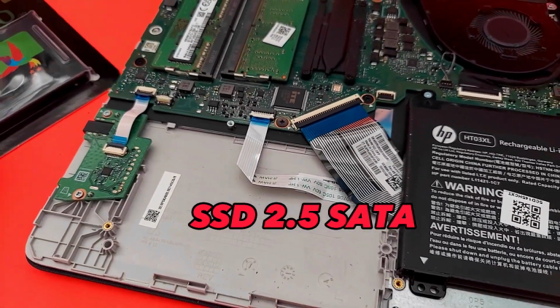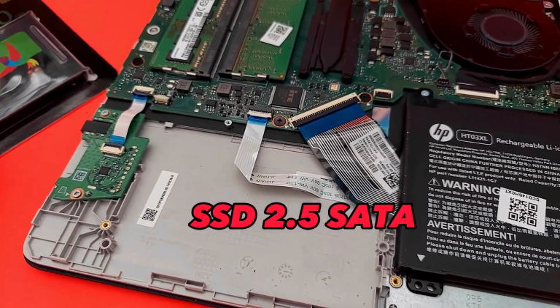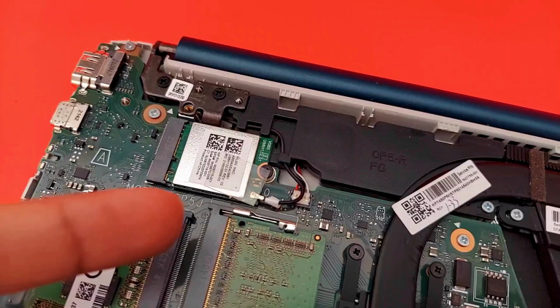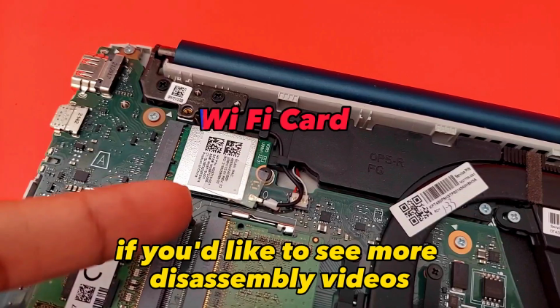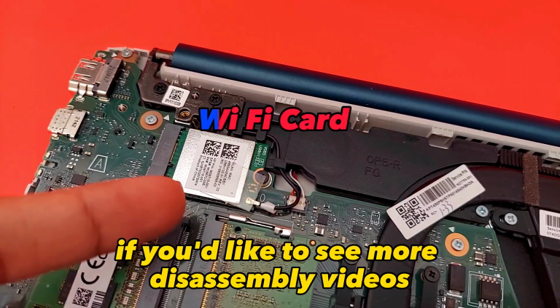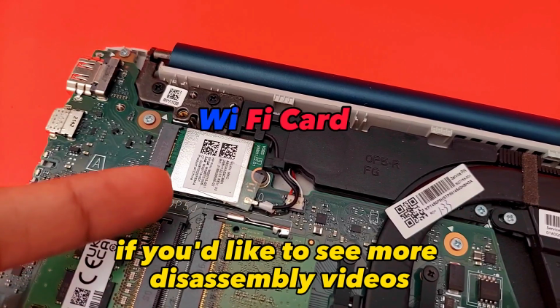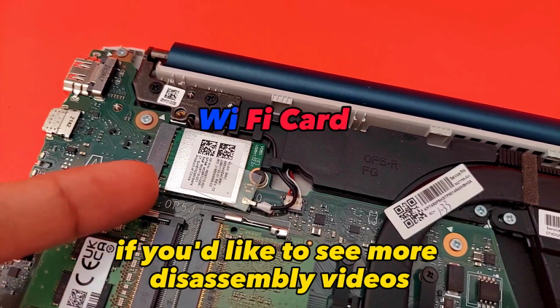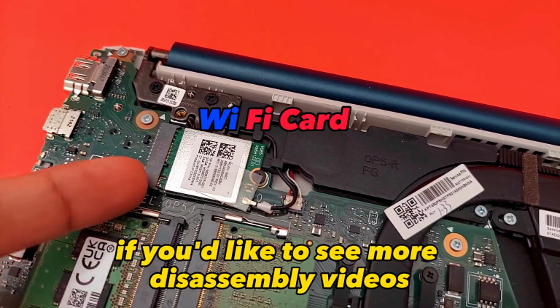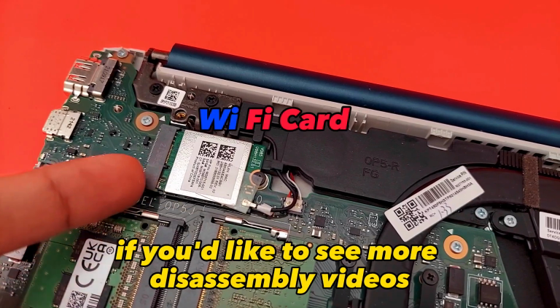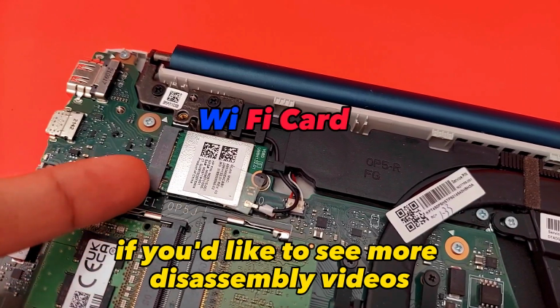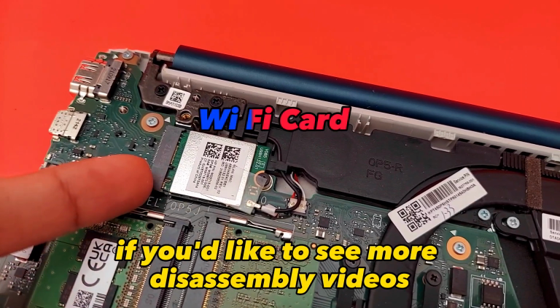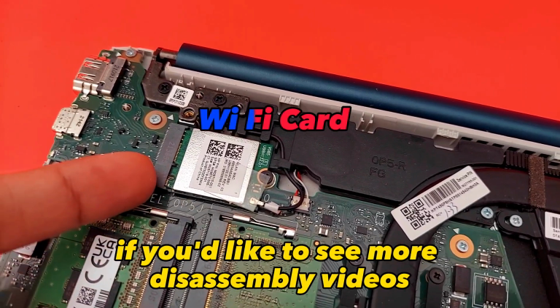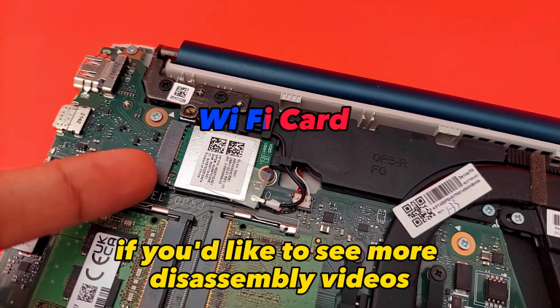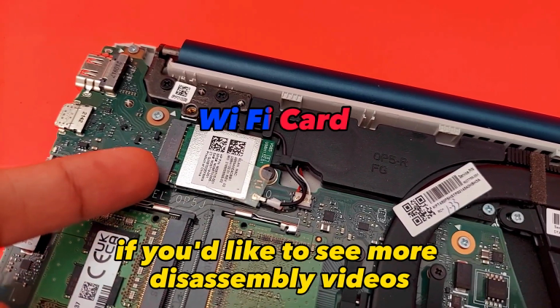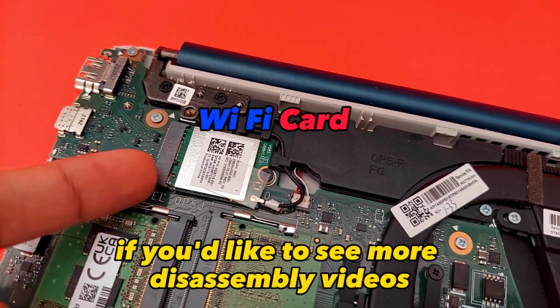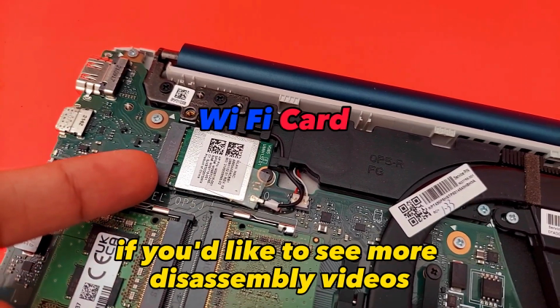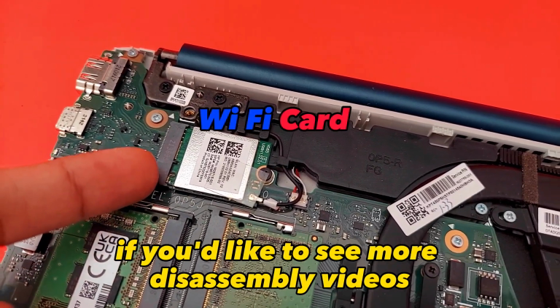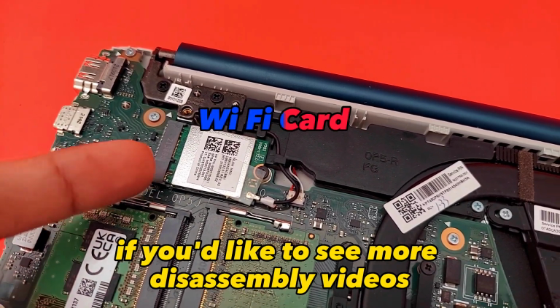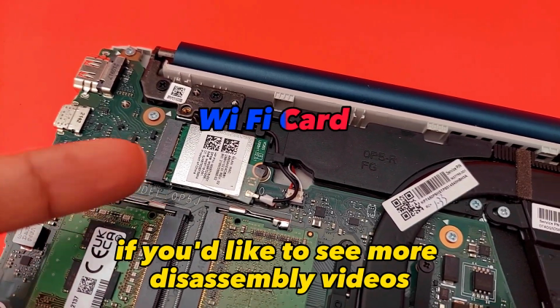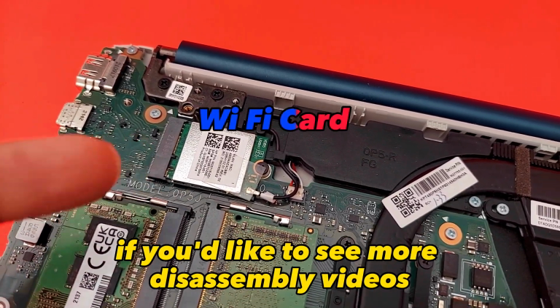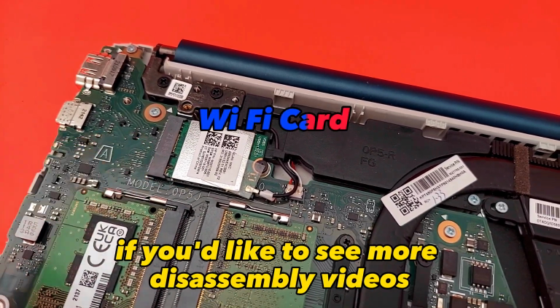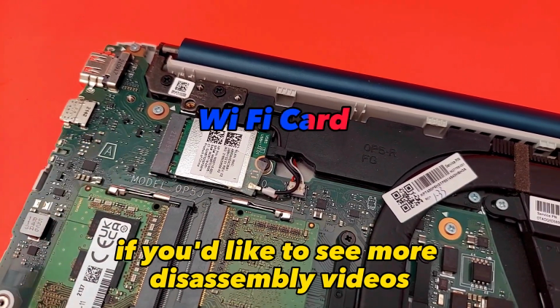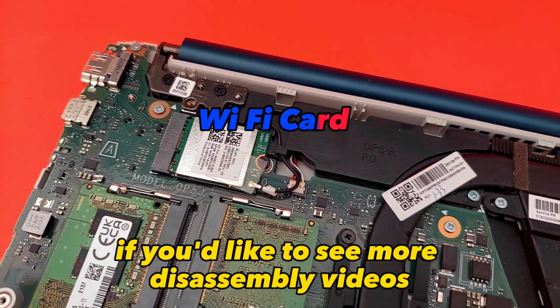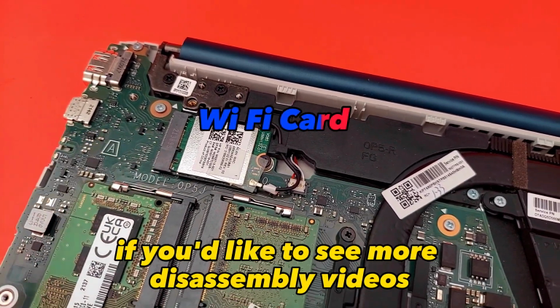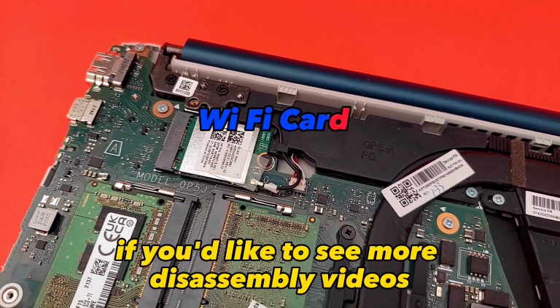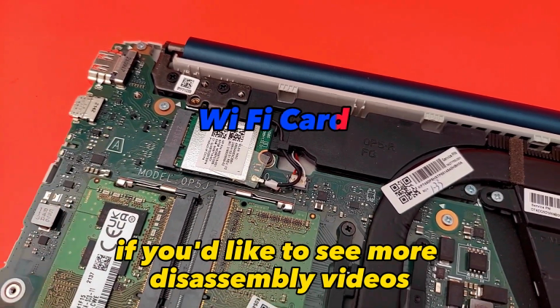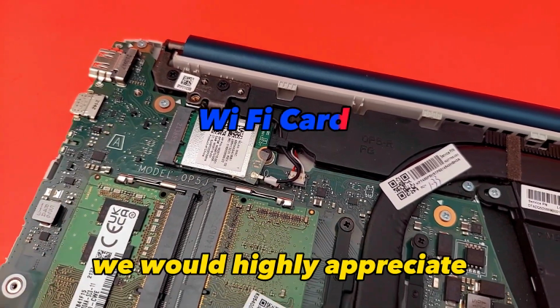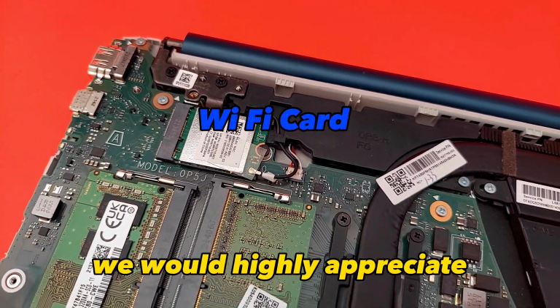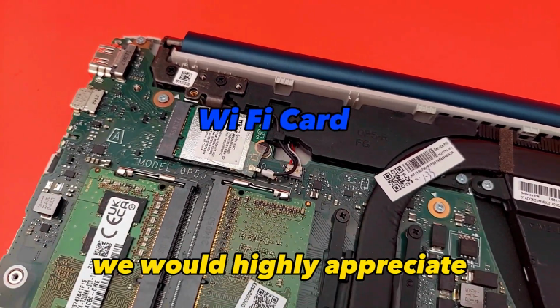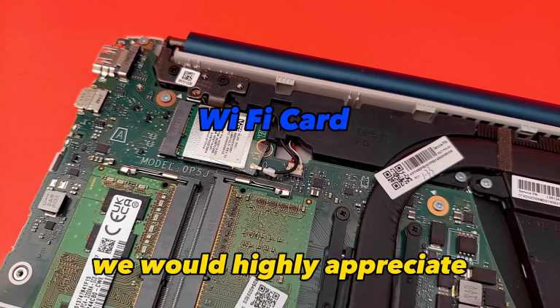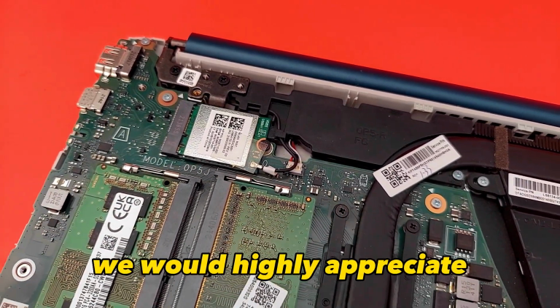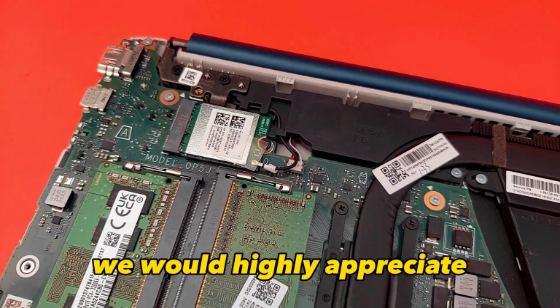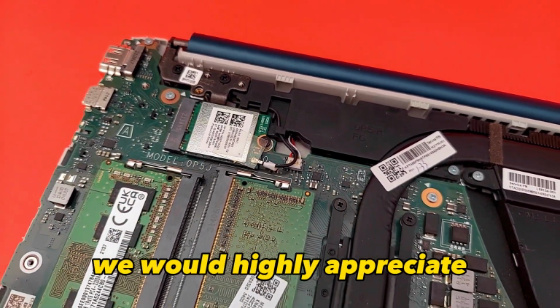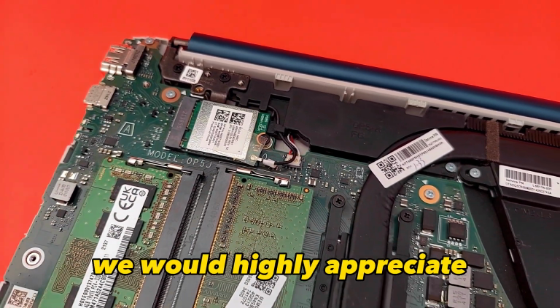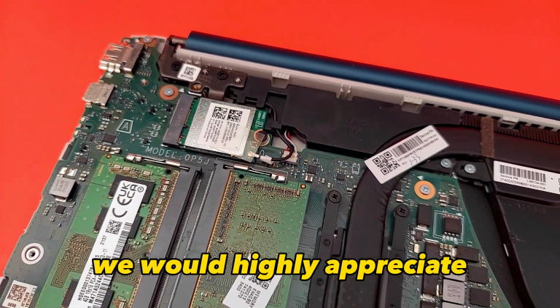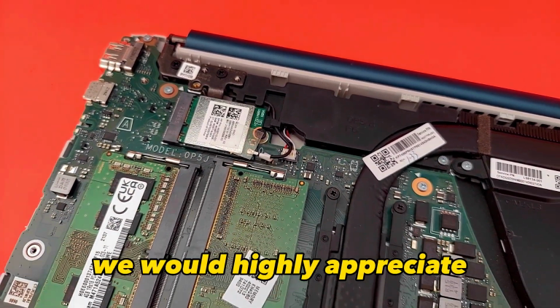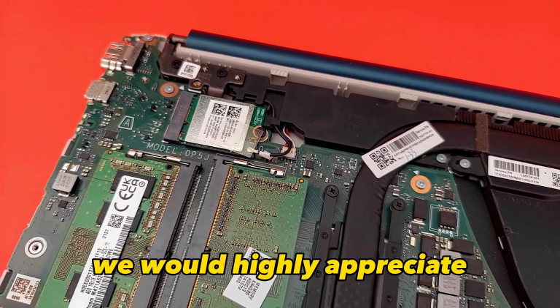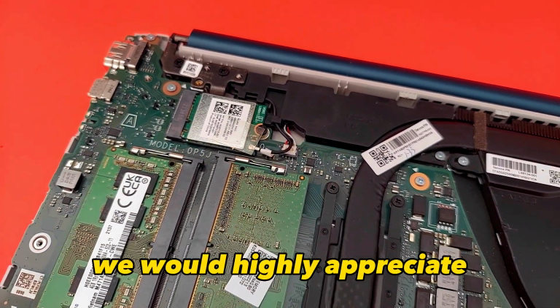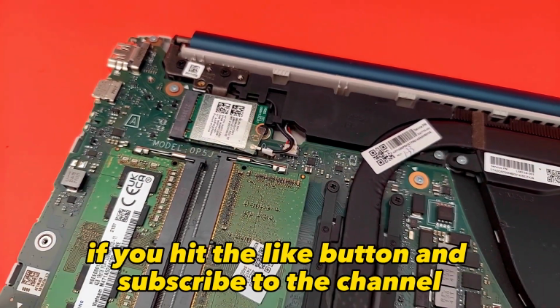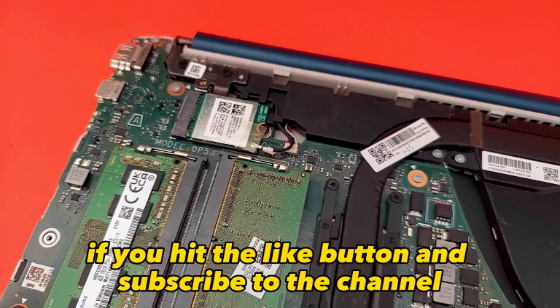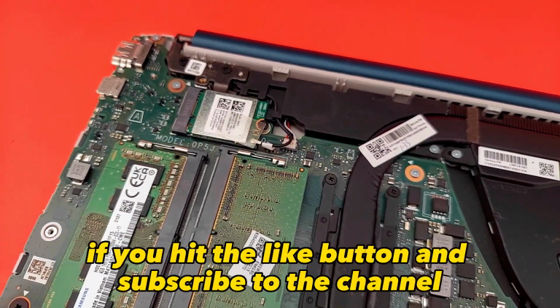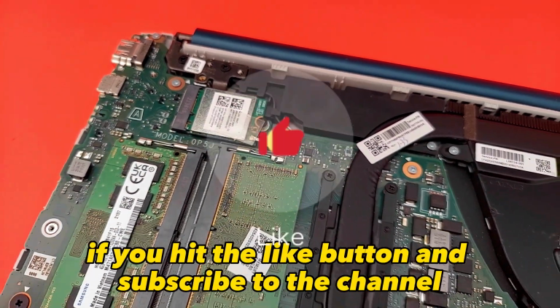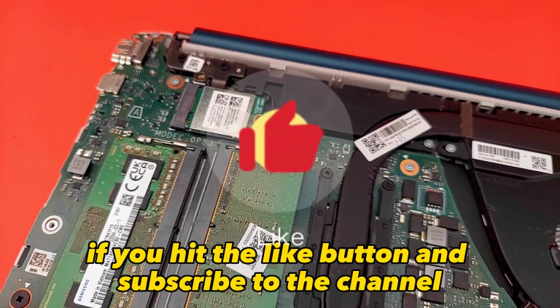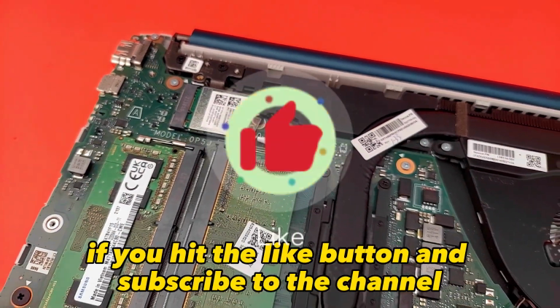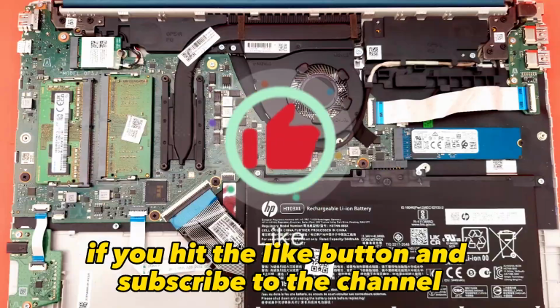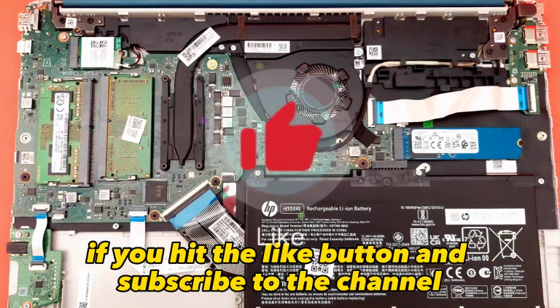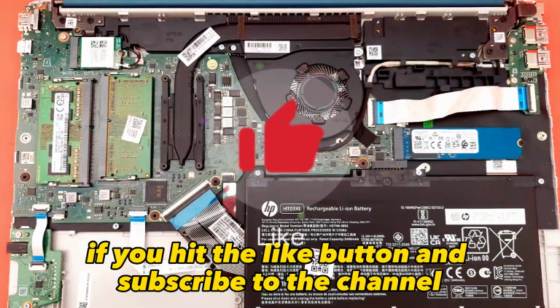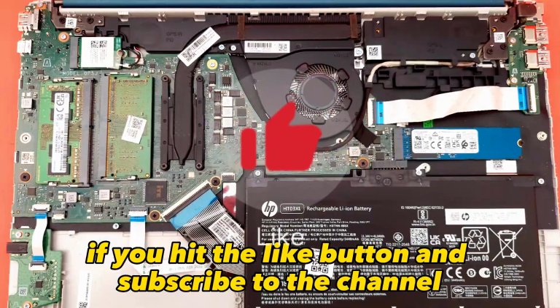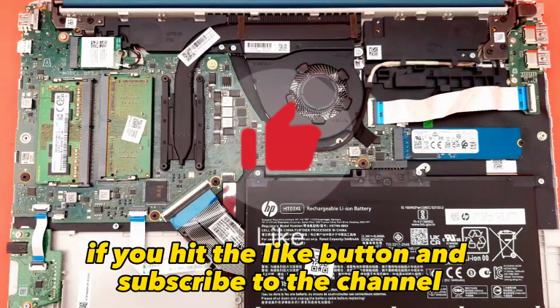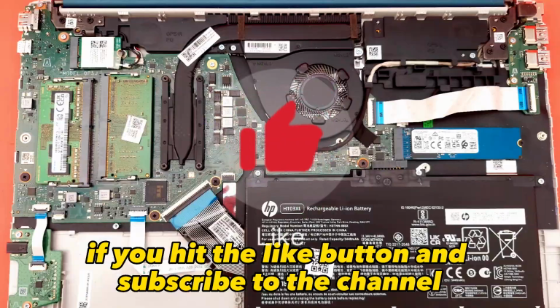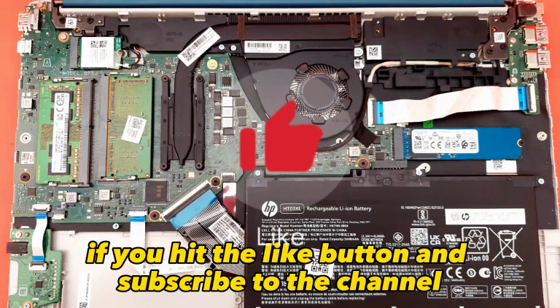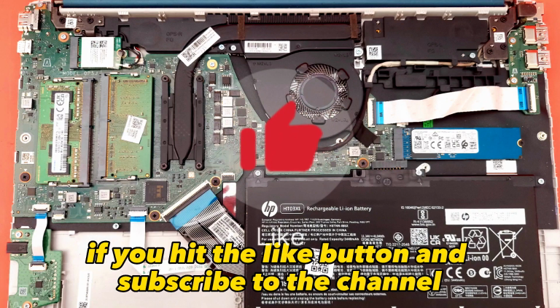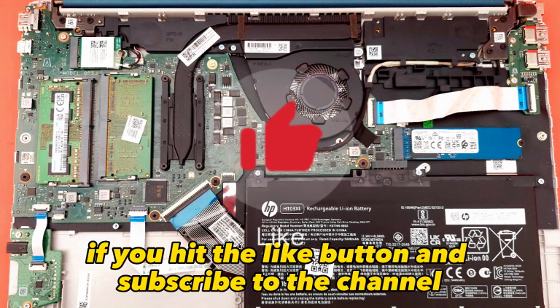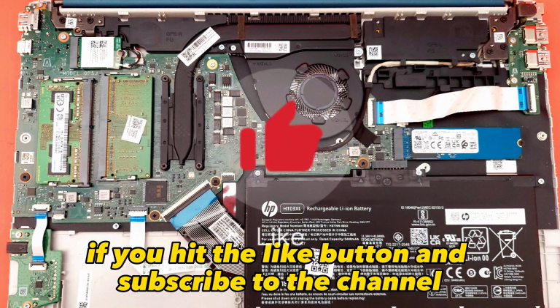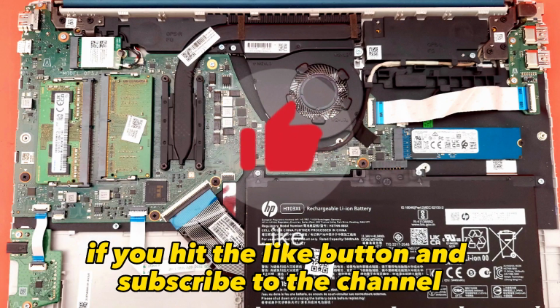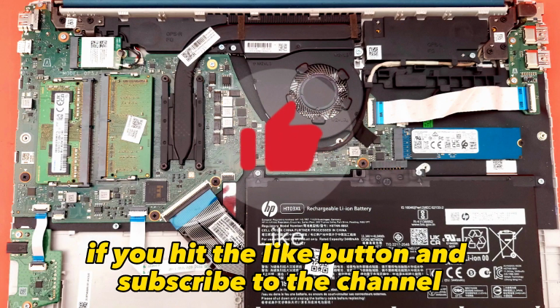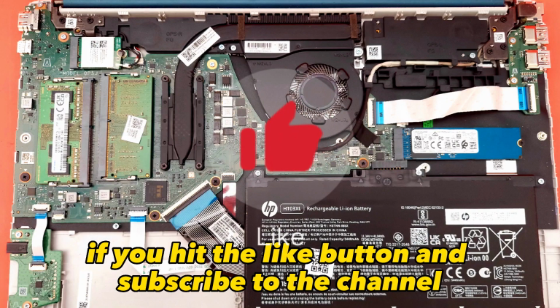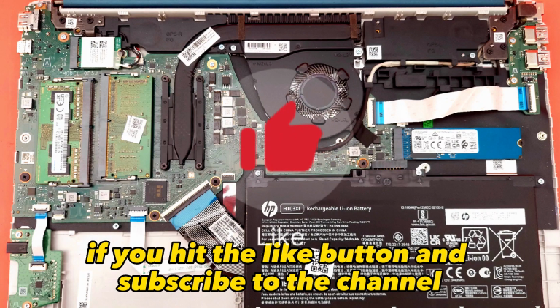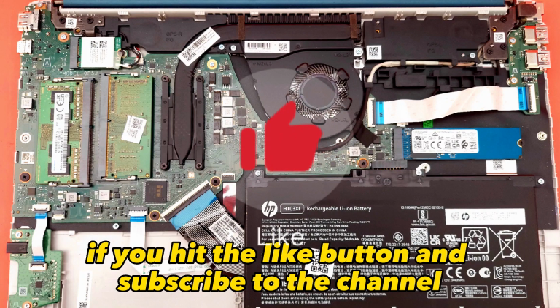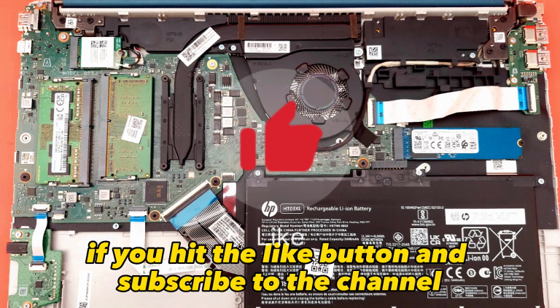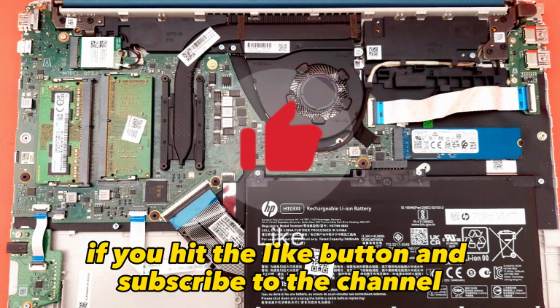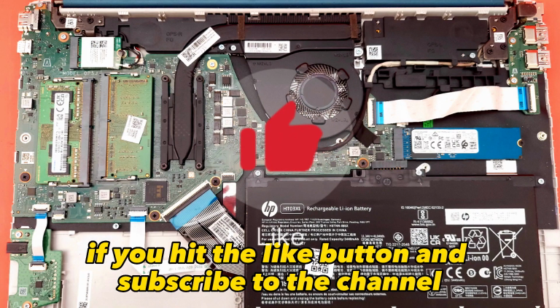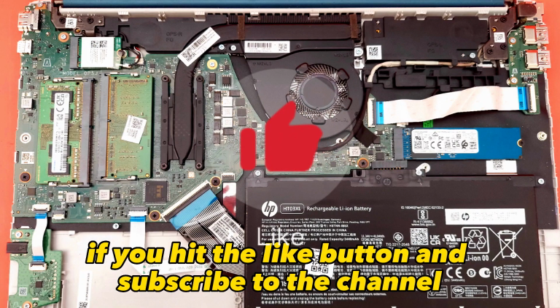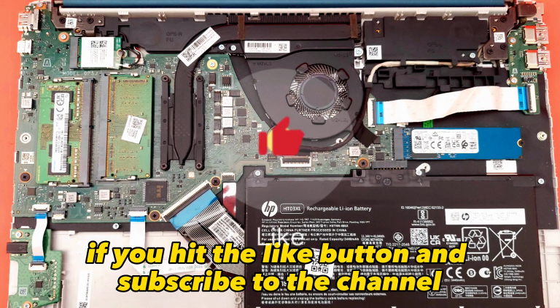If you like to see more disassembly videos, we will highly appreciate it if you hit the like button and subscribe to the channel.